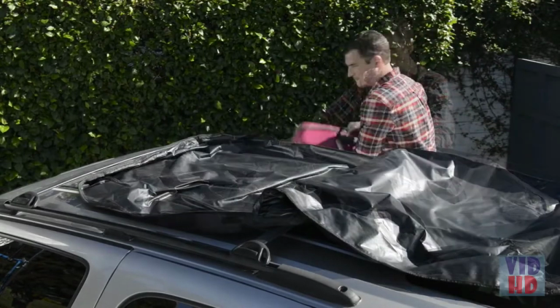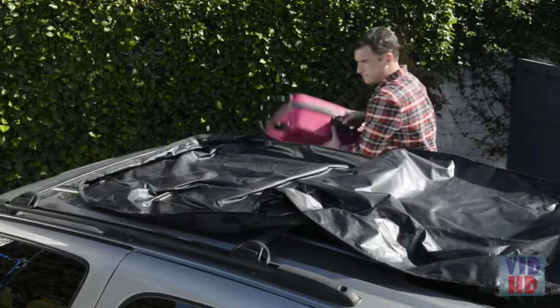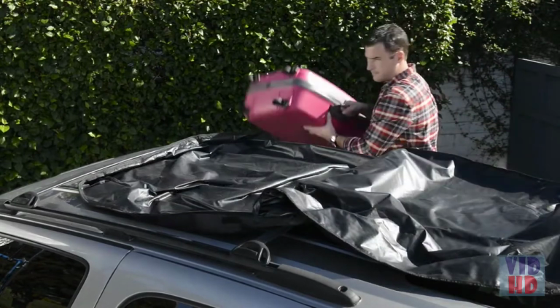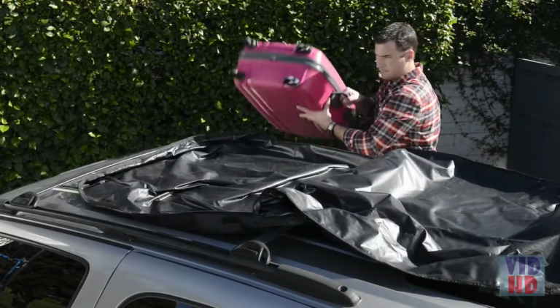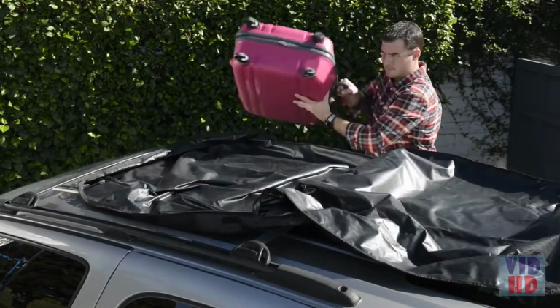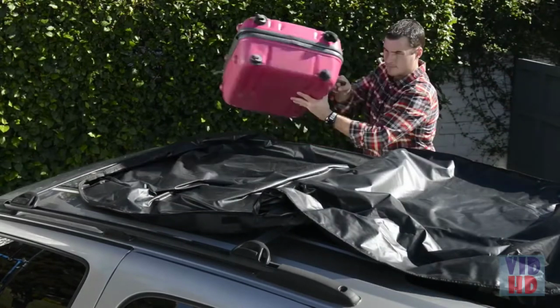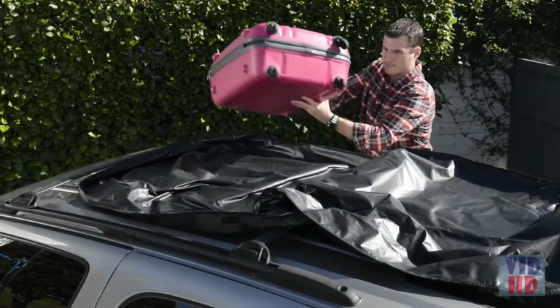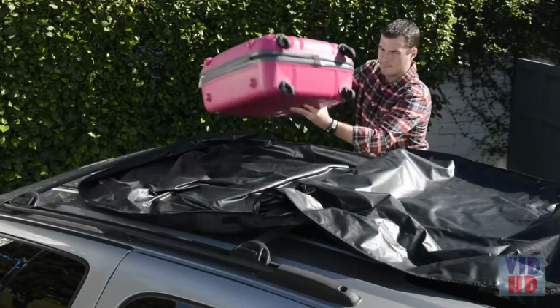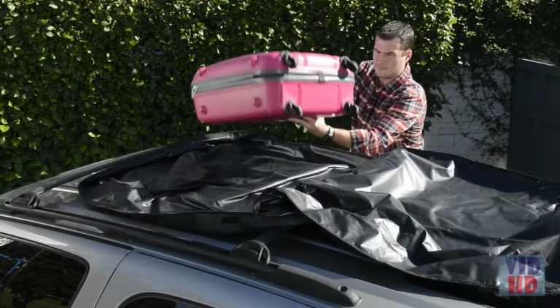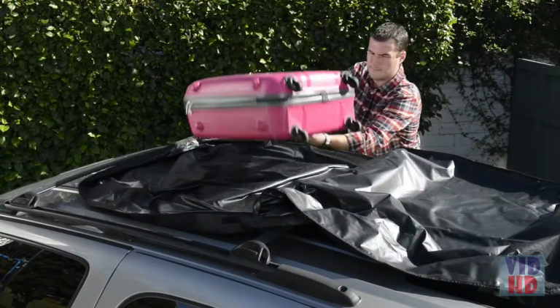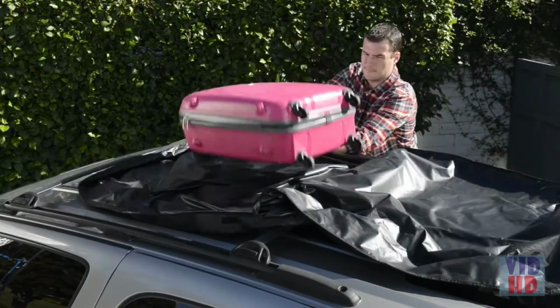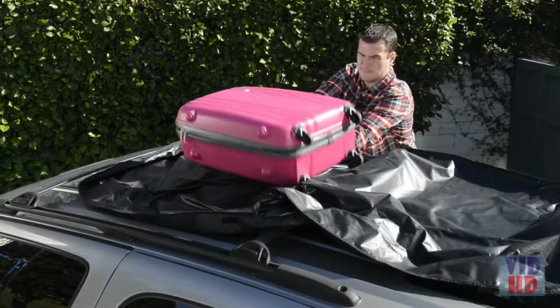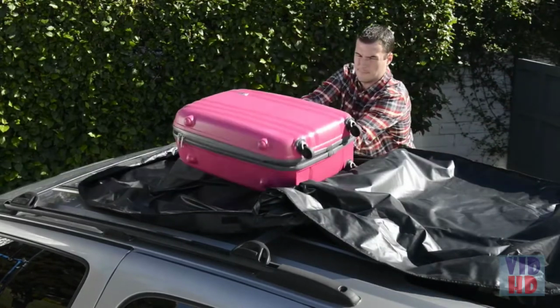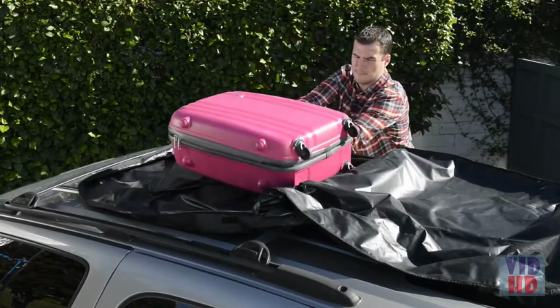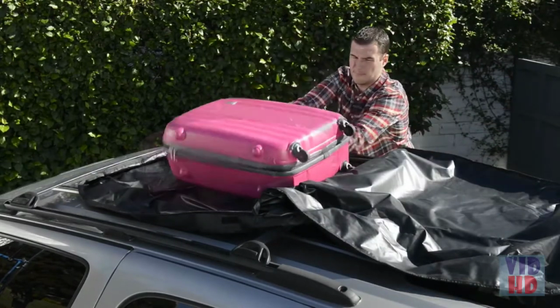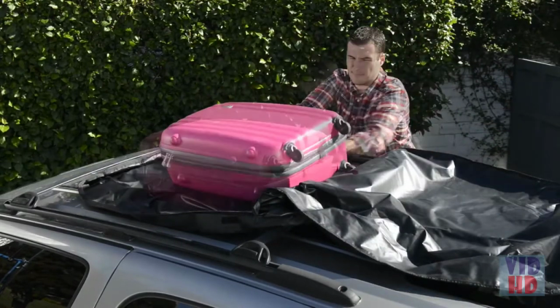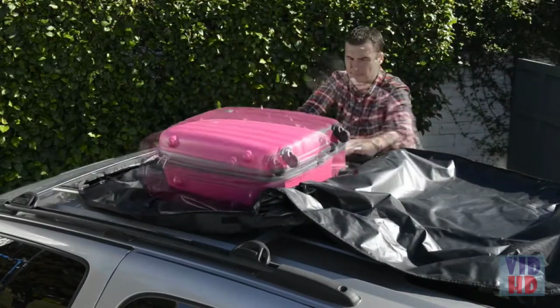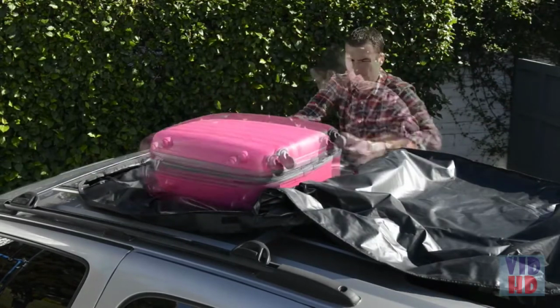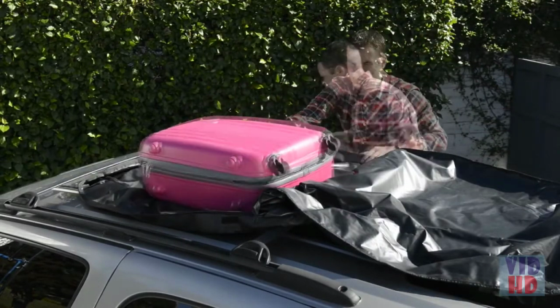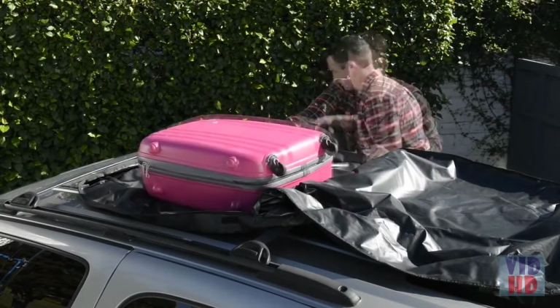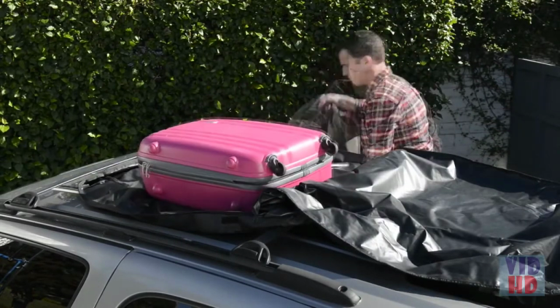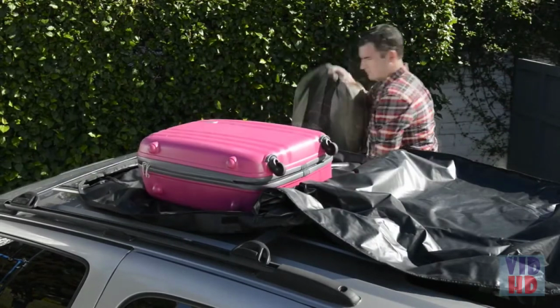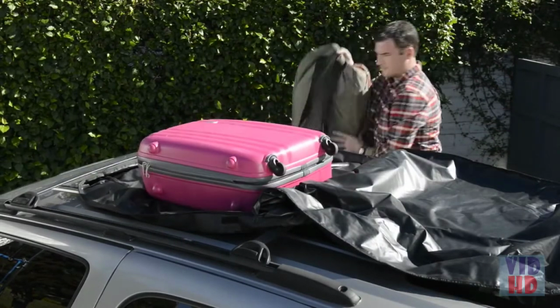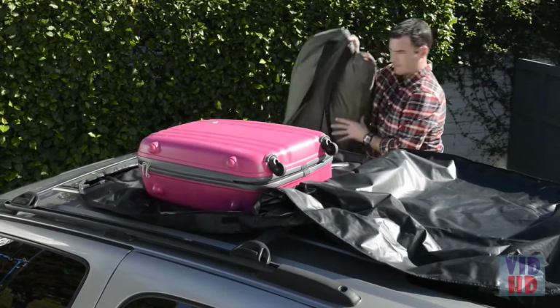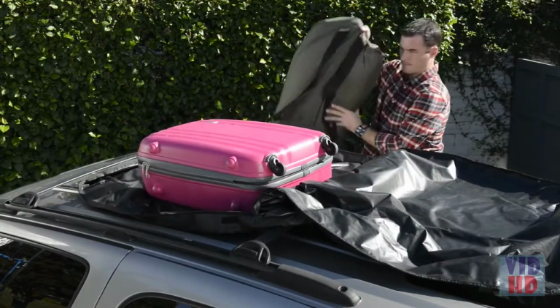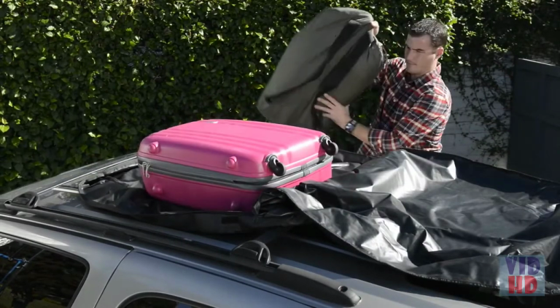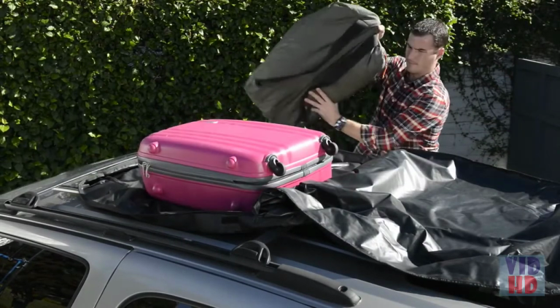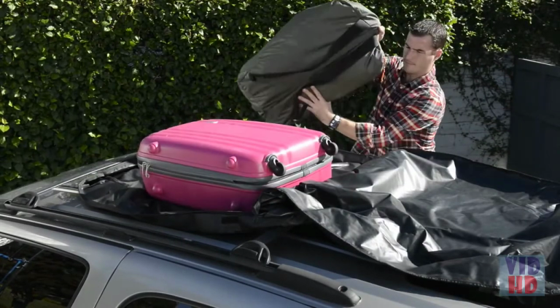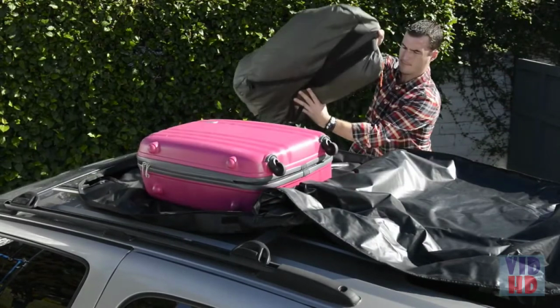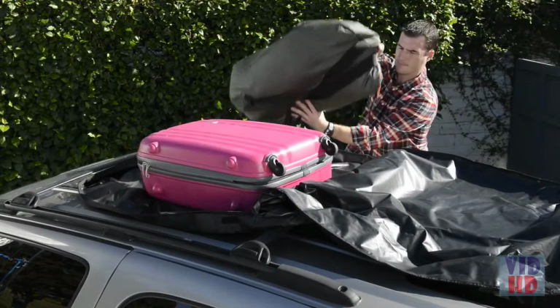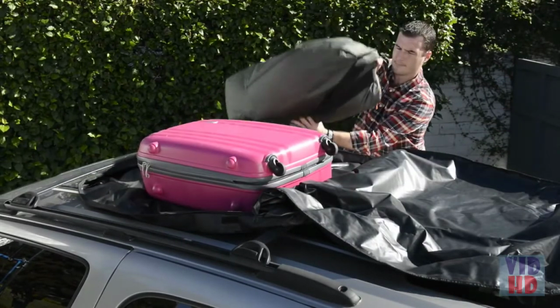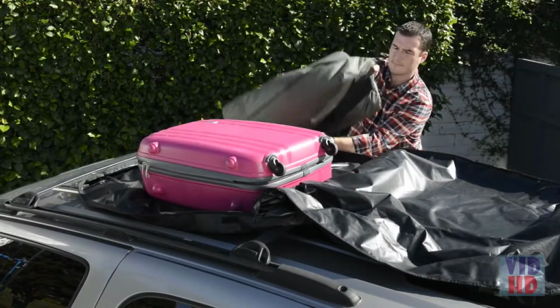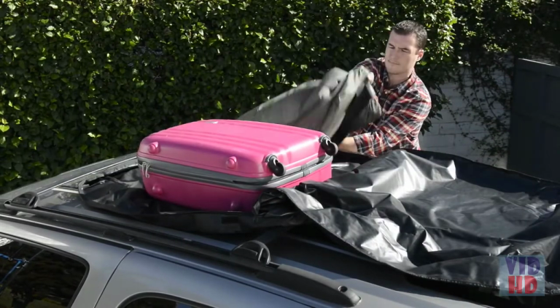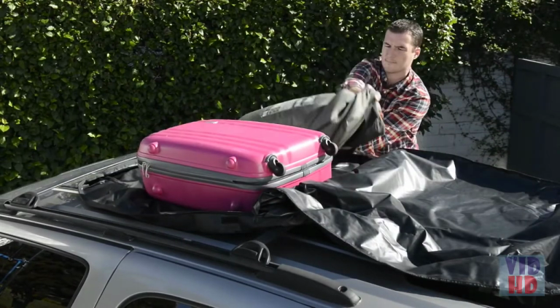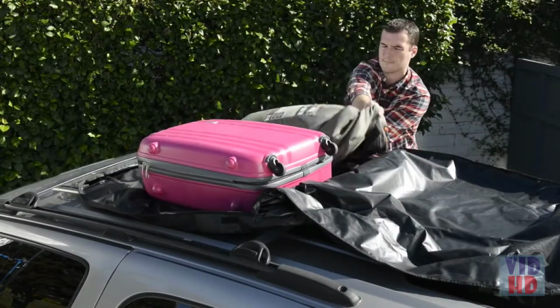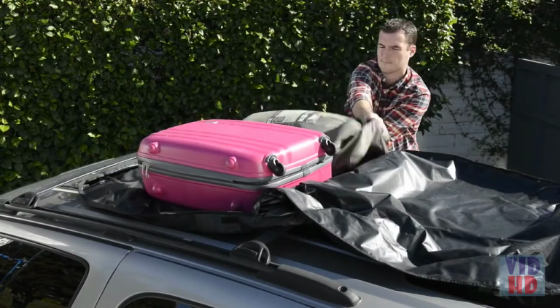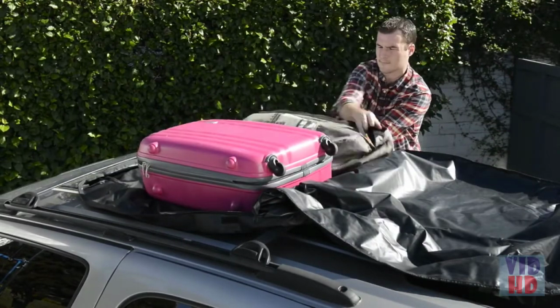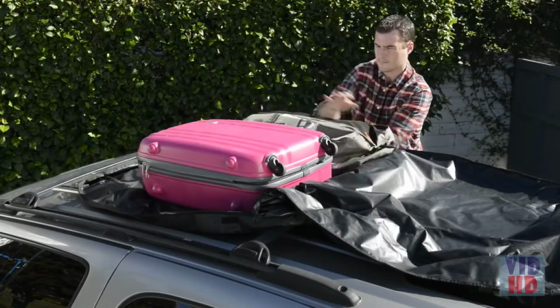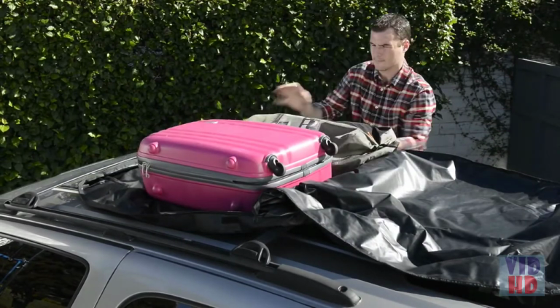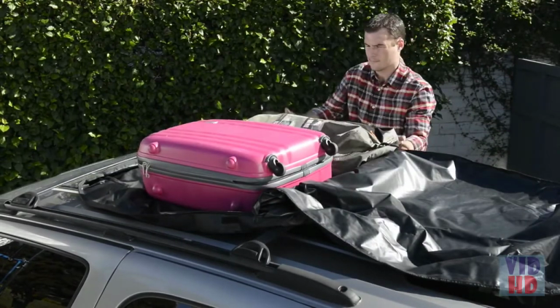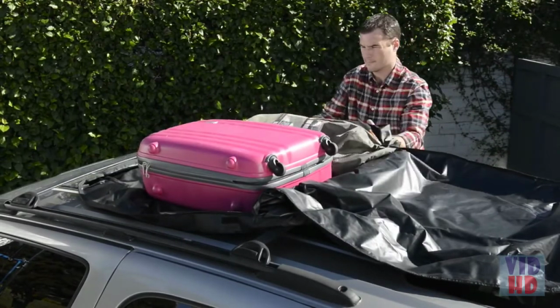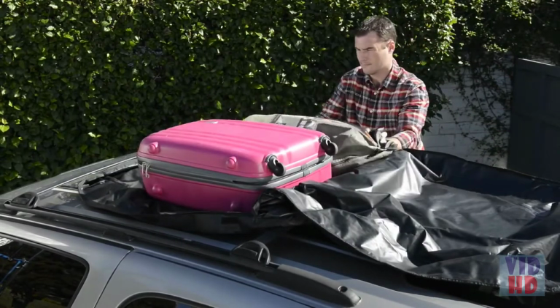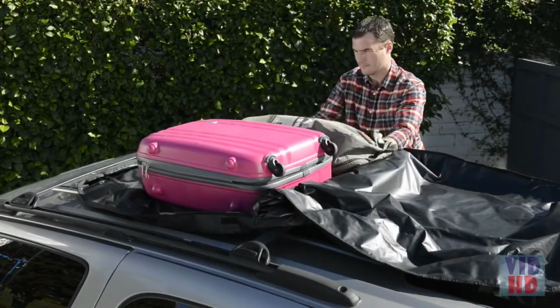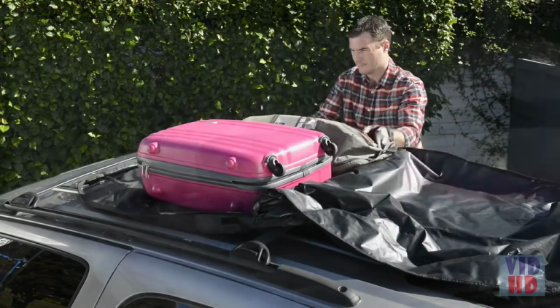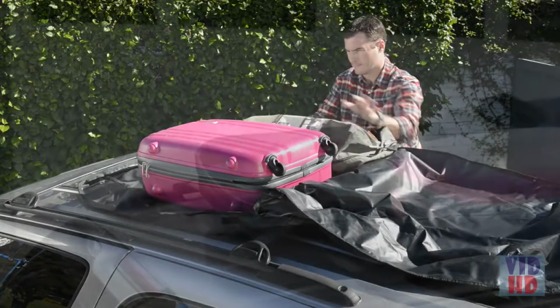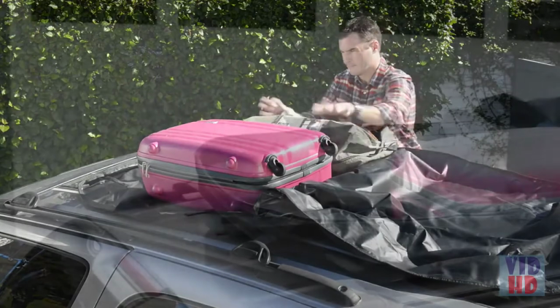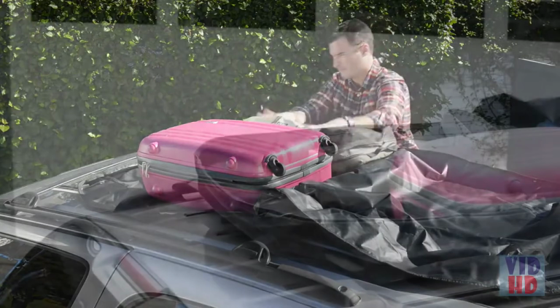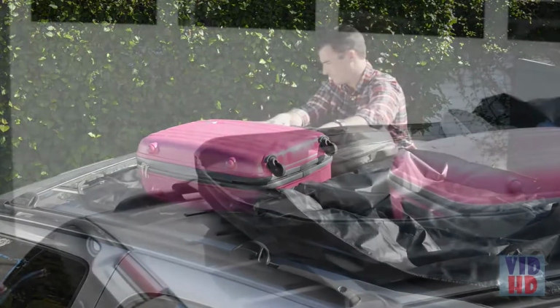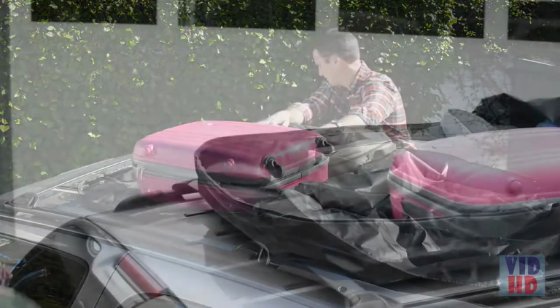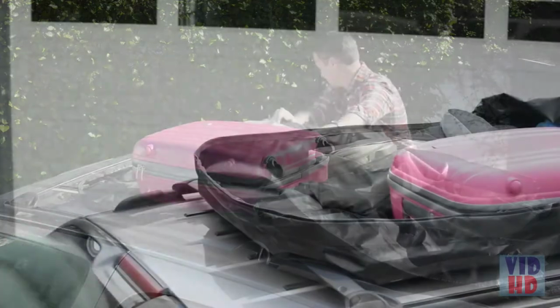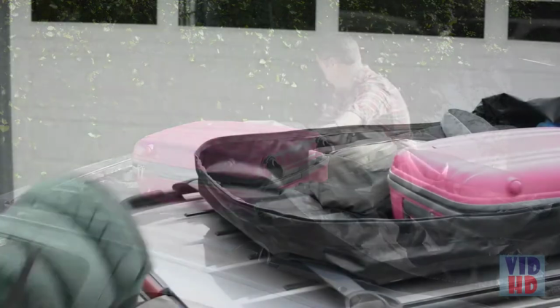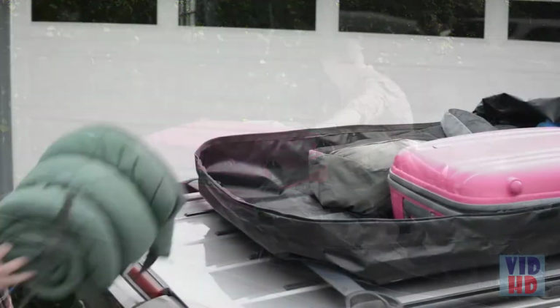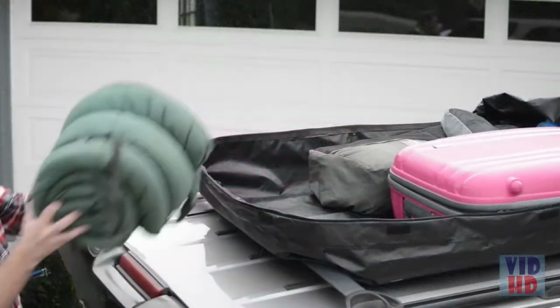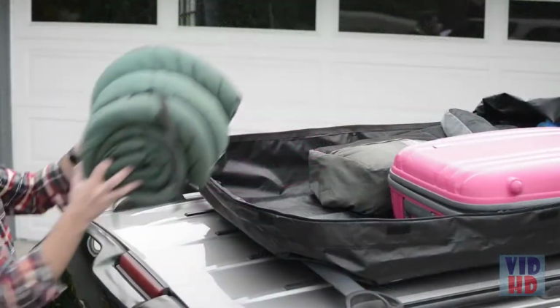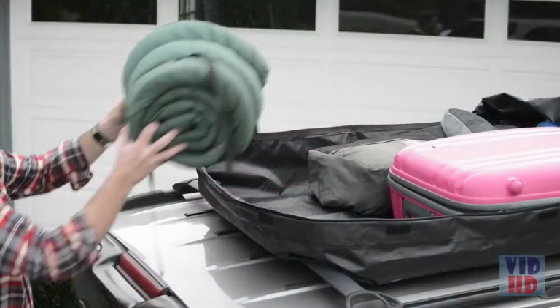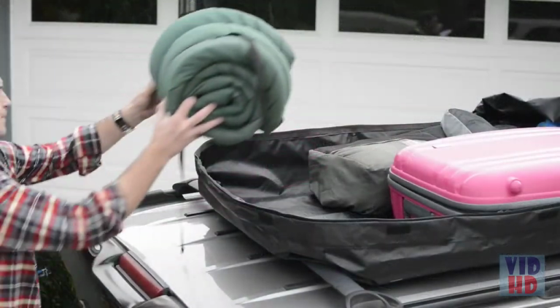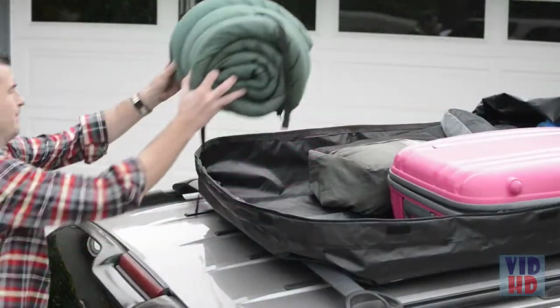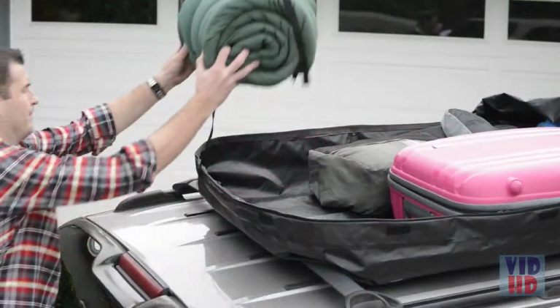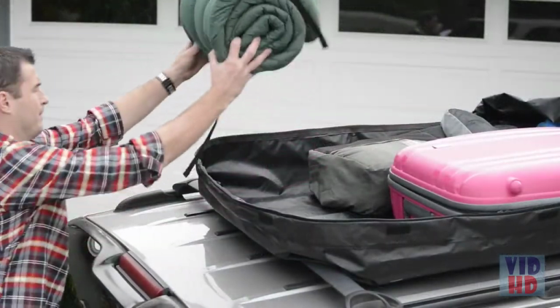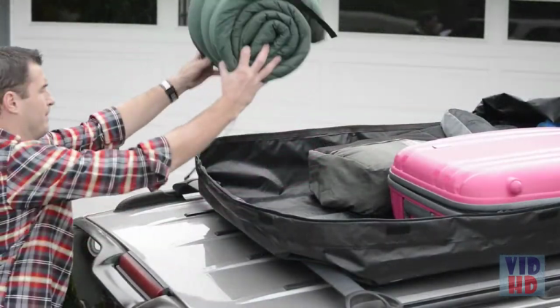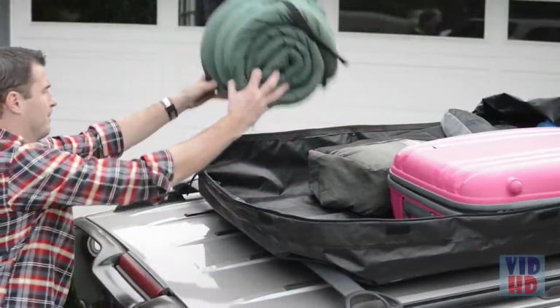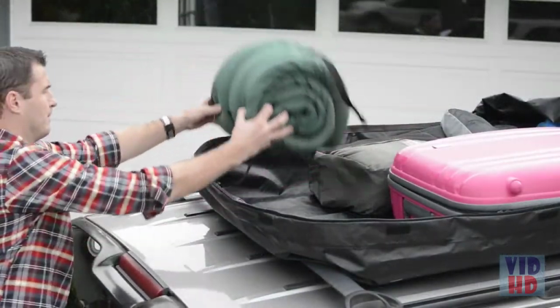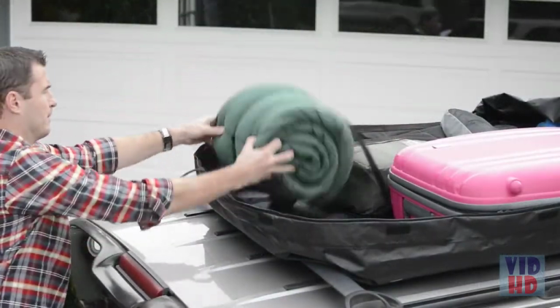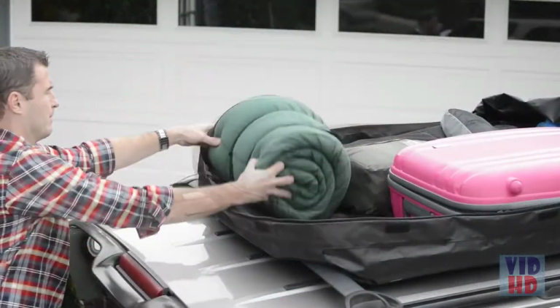As you are loading items into your bag, place heavier items on the bottom and distribute the weight evenly, being careful not to damage your roof.